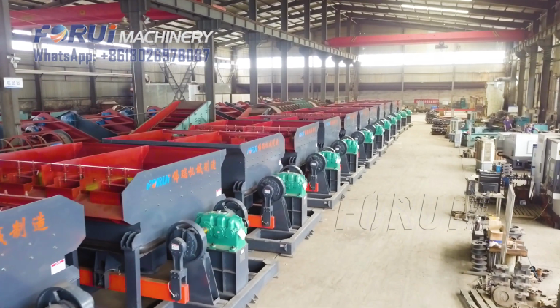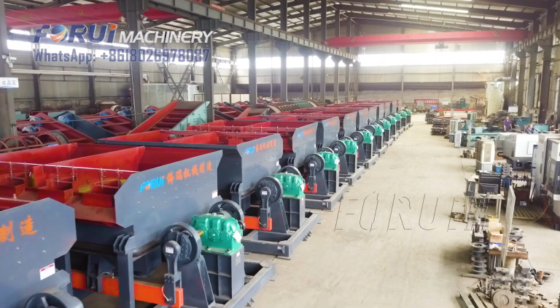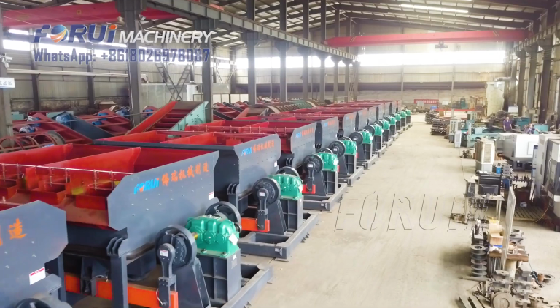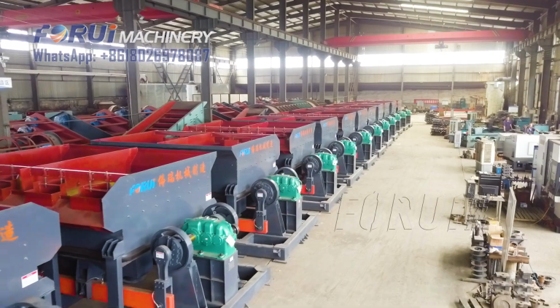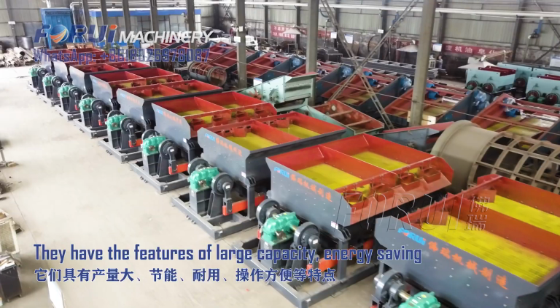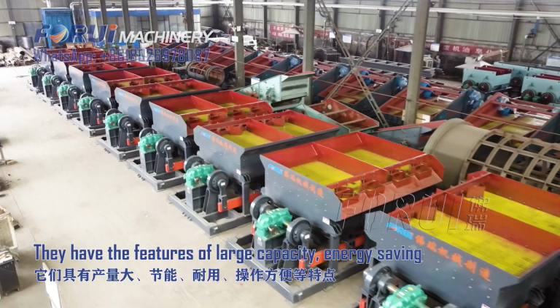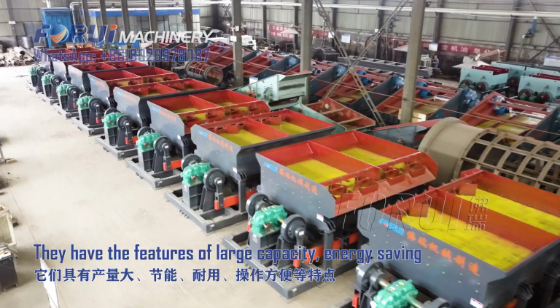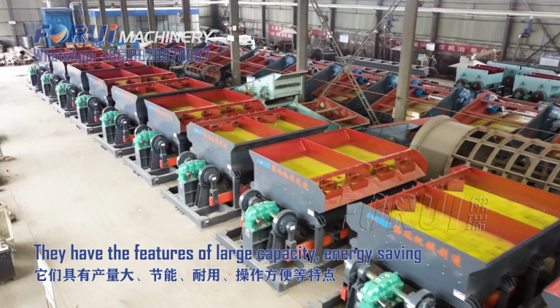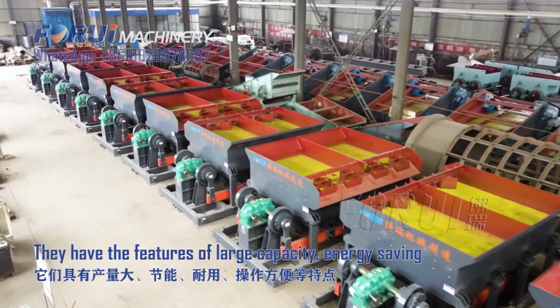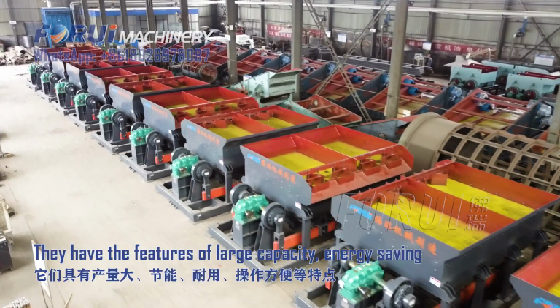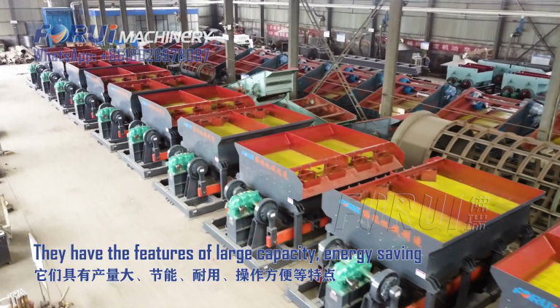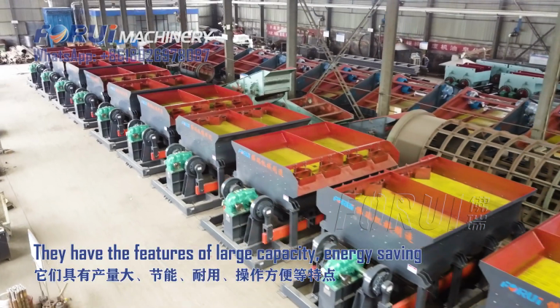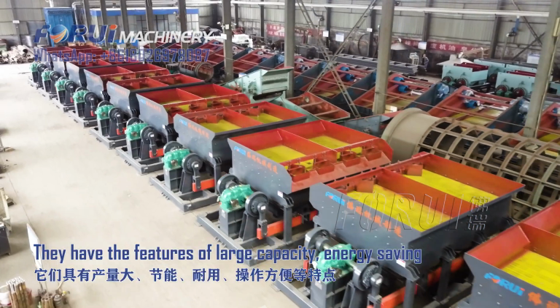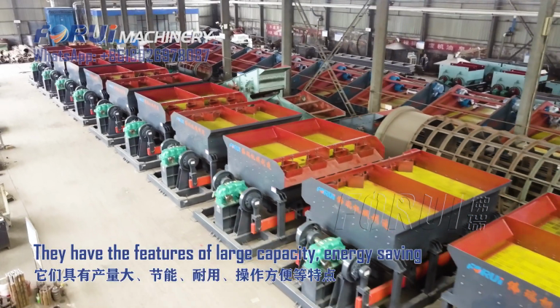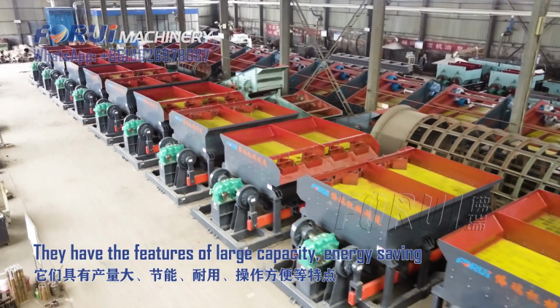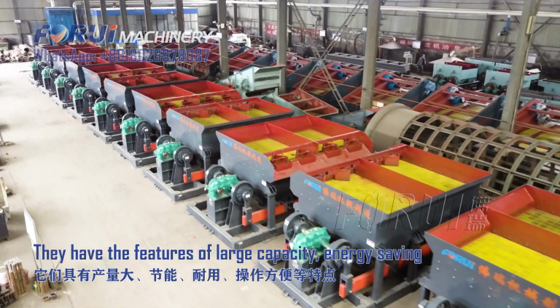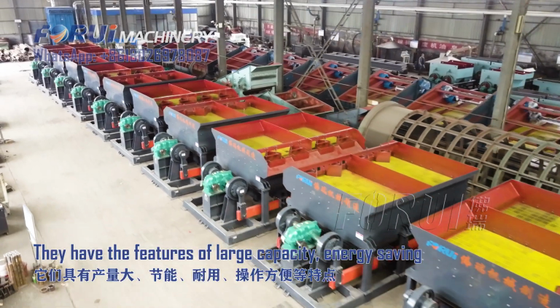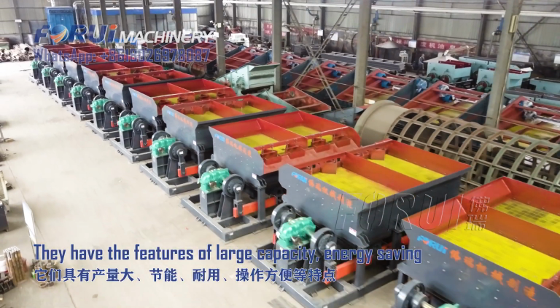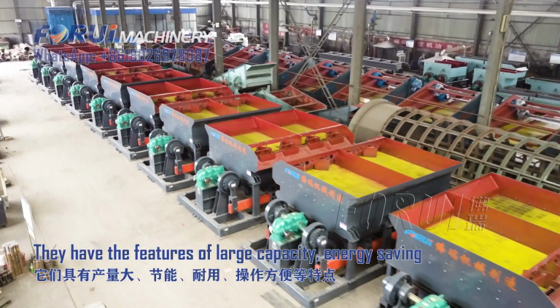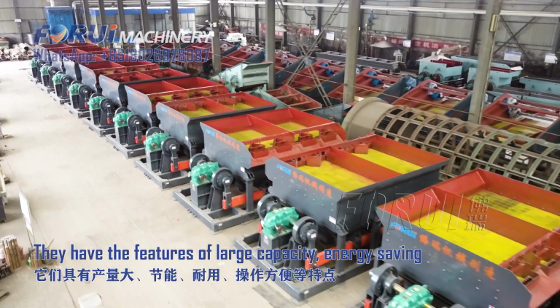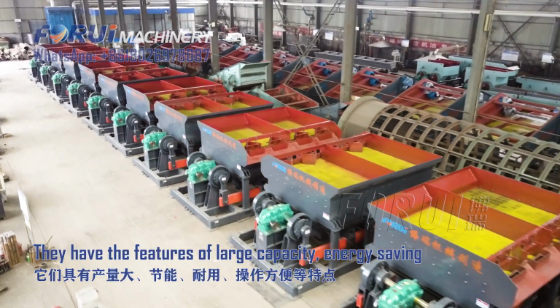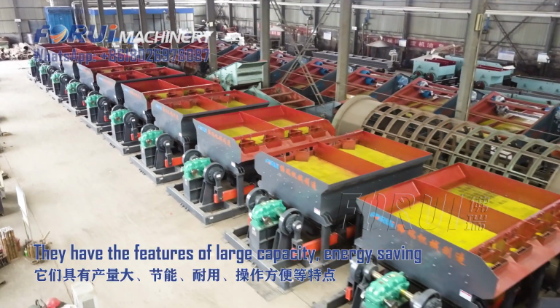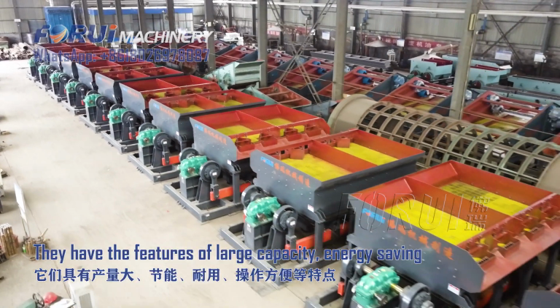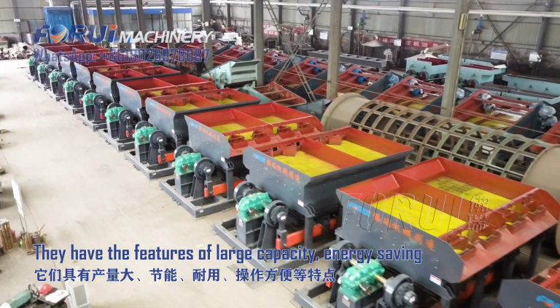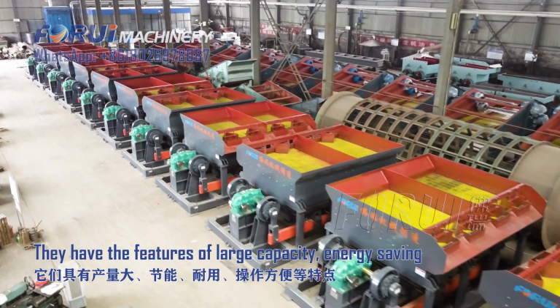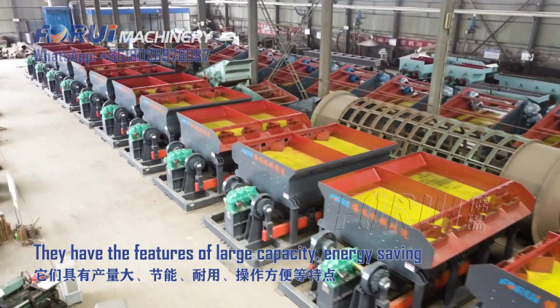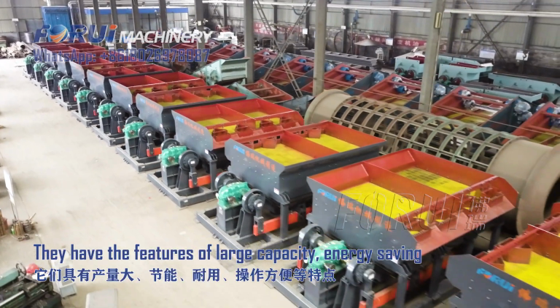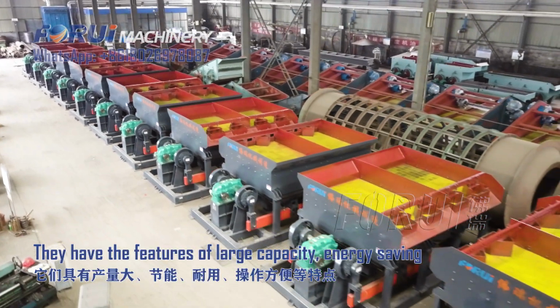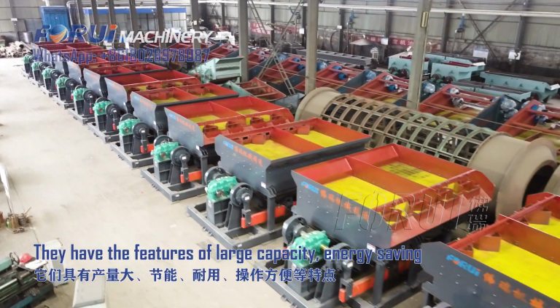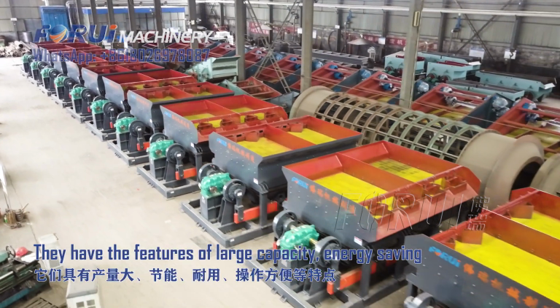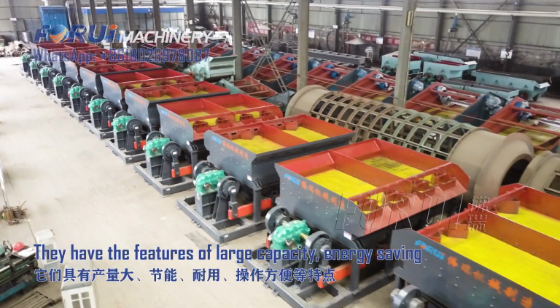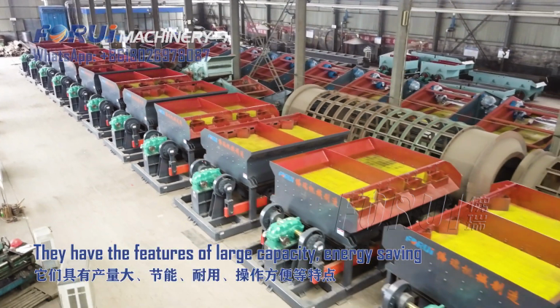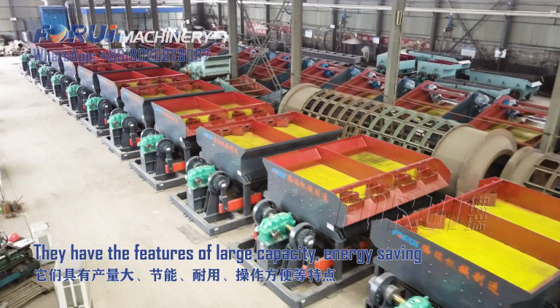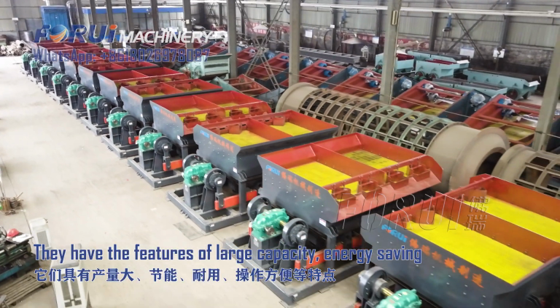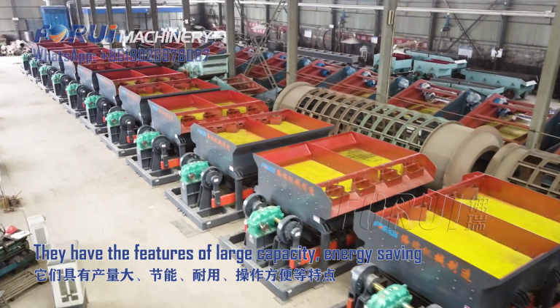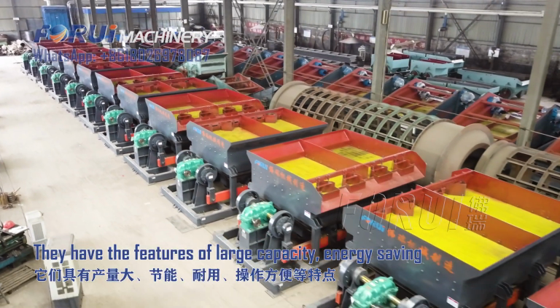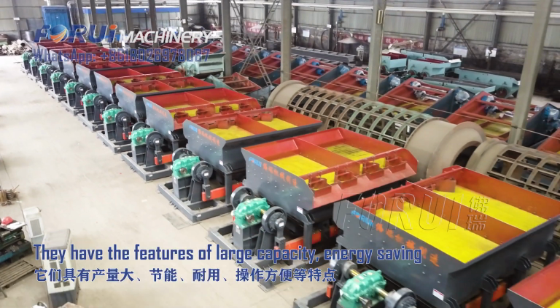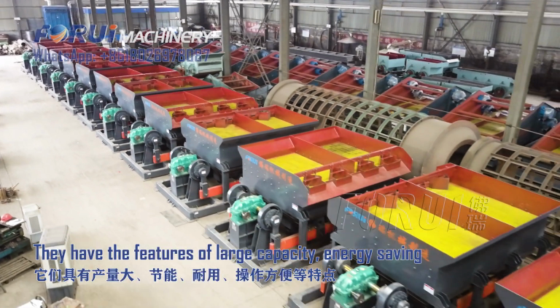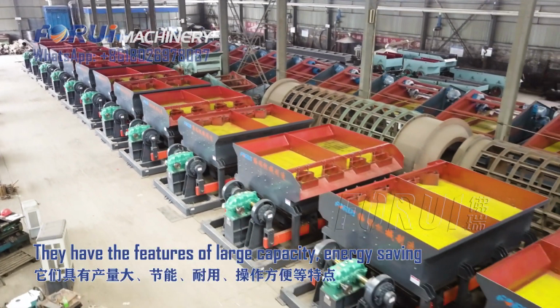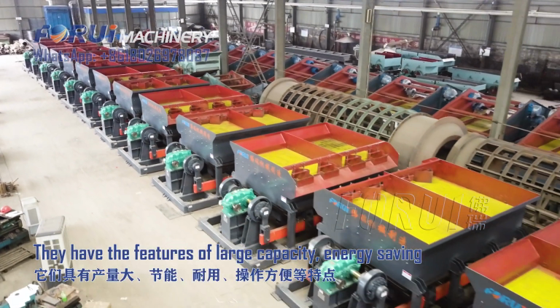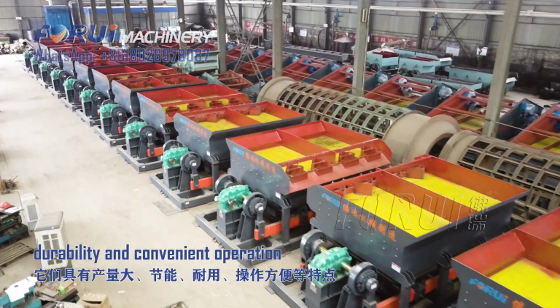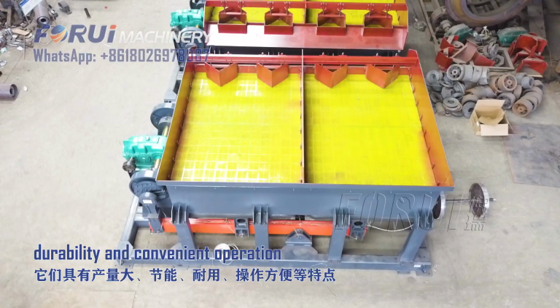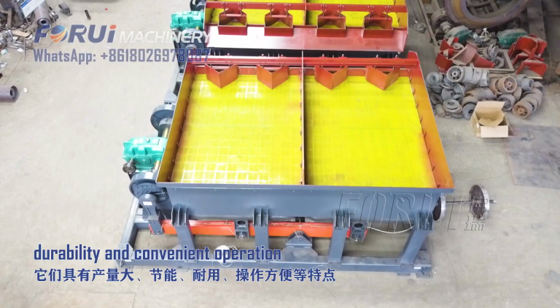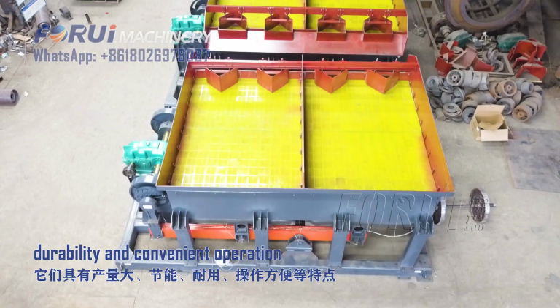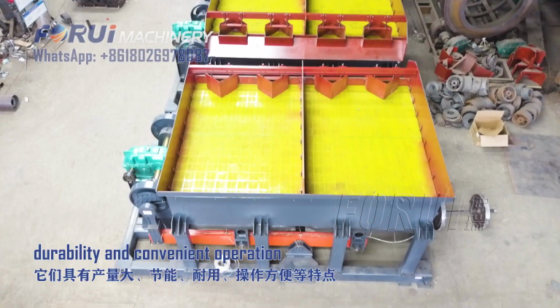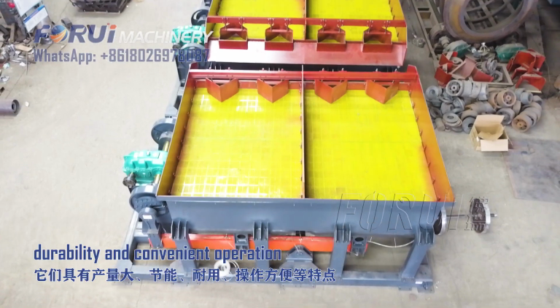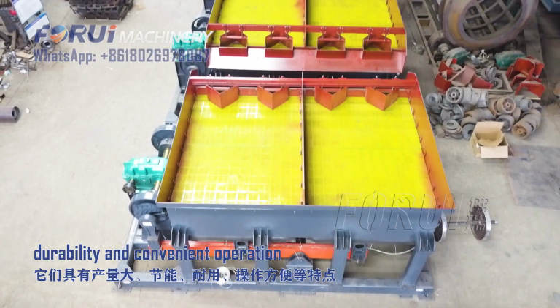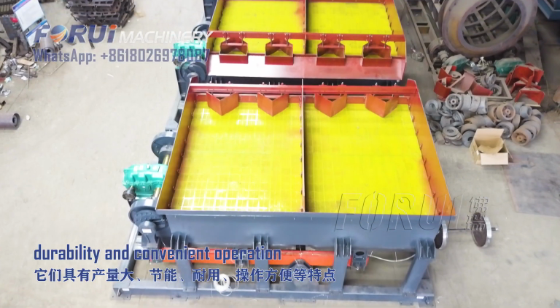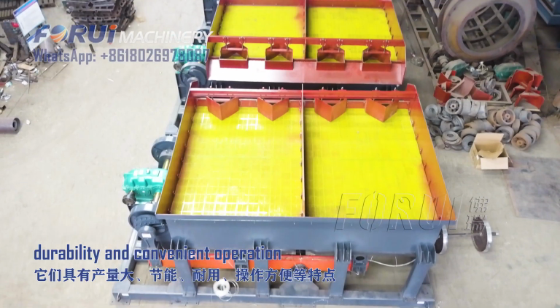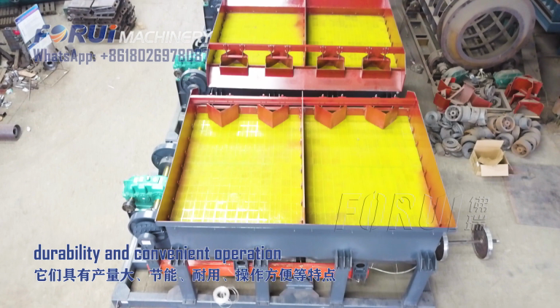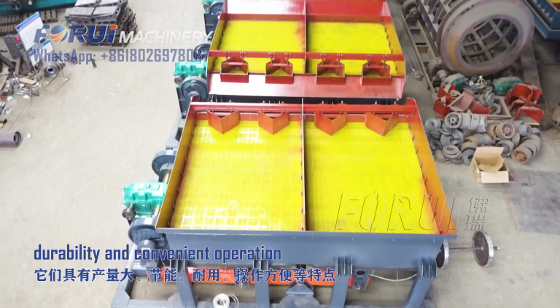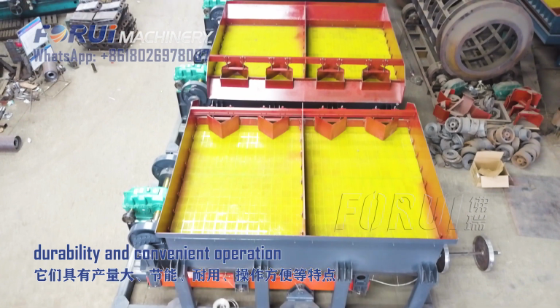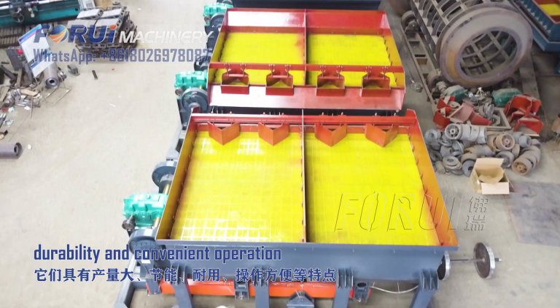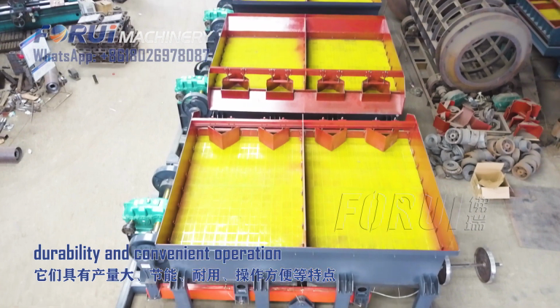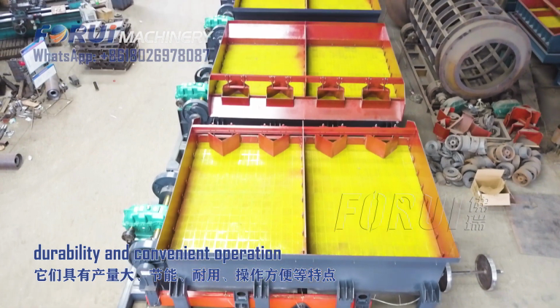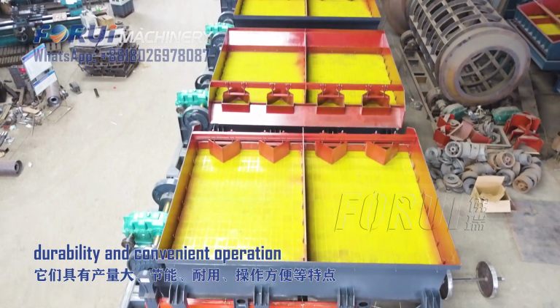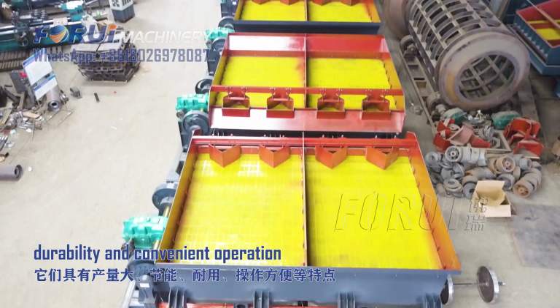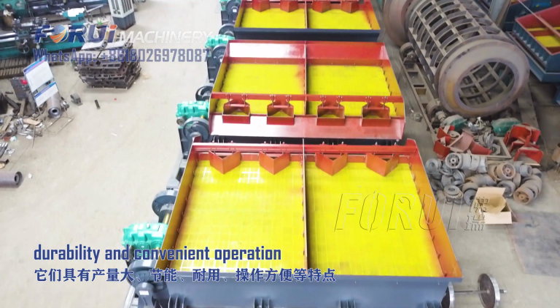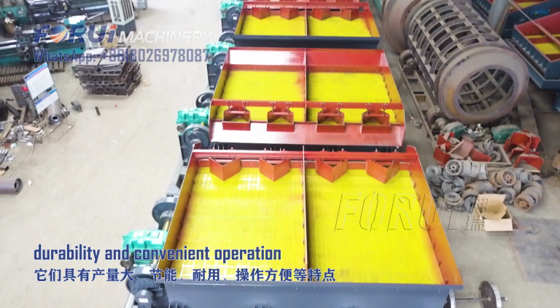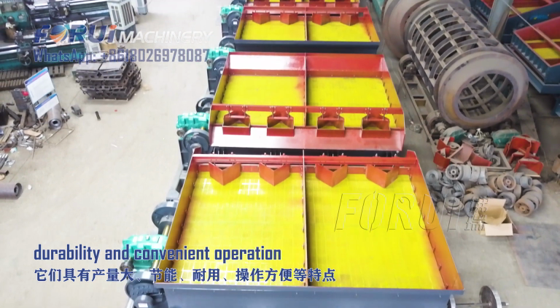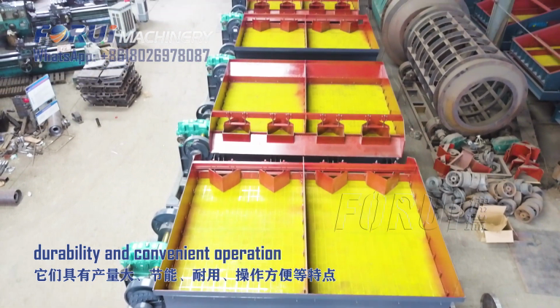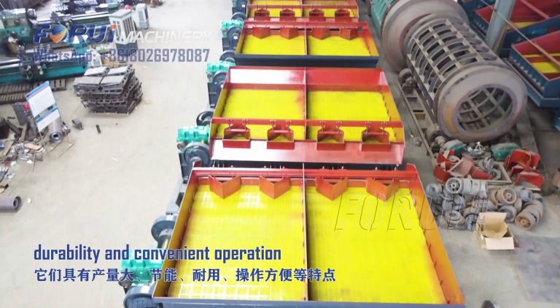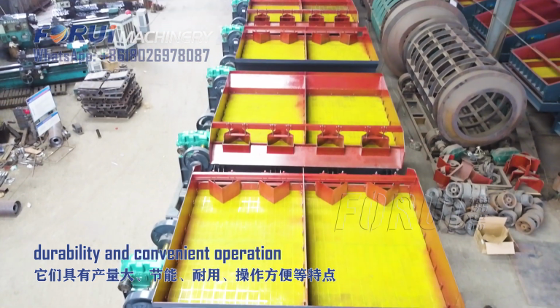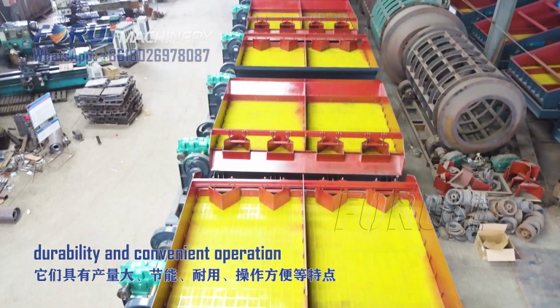They have the features of large capacity, energy saving, durability, and convenient operation.